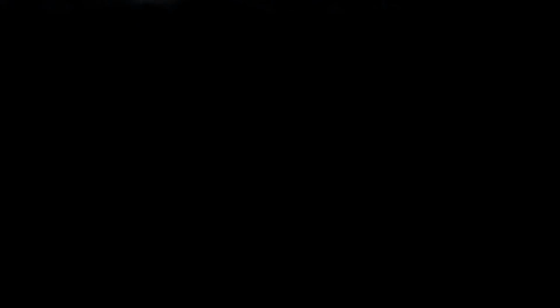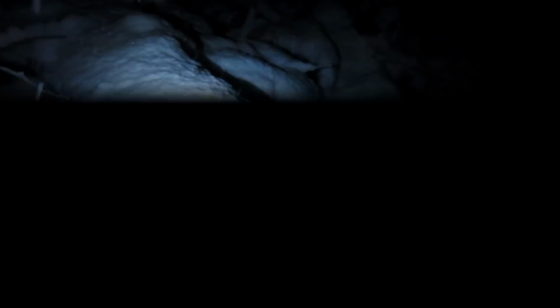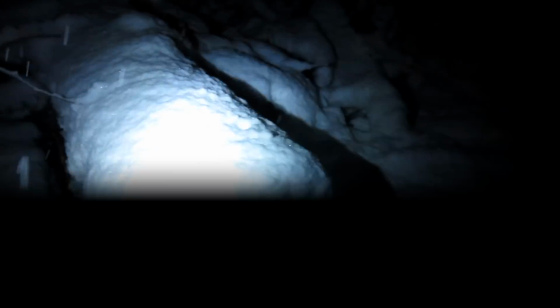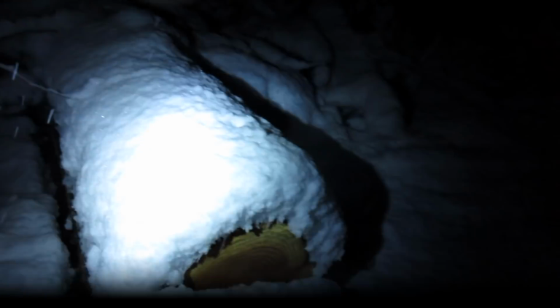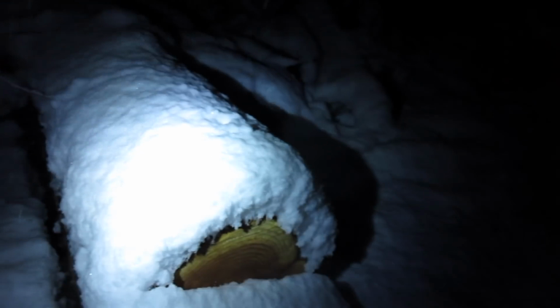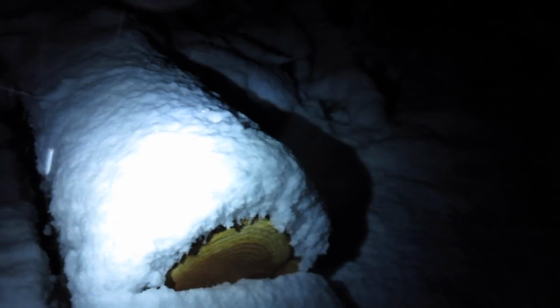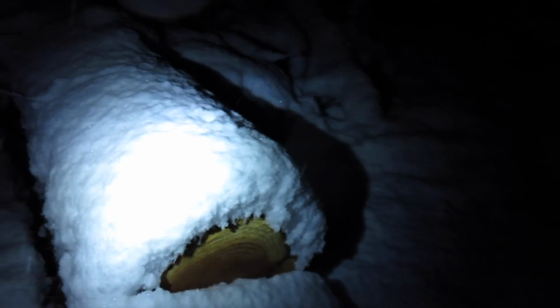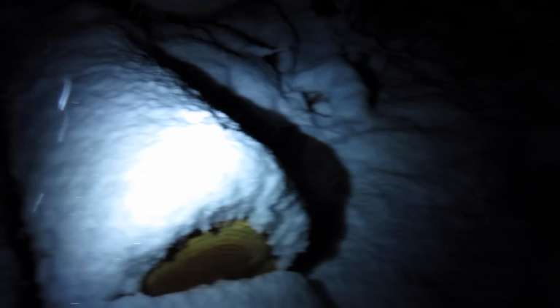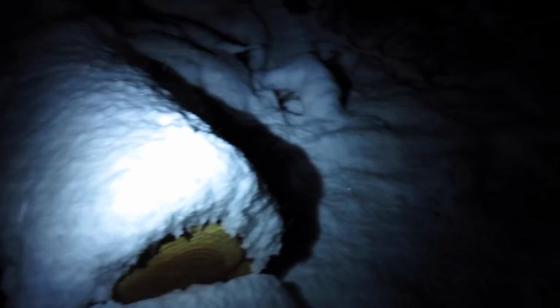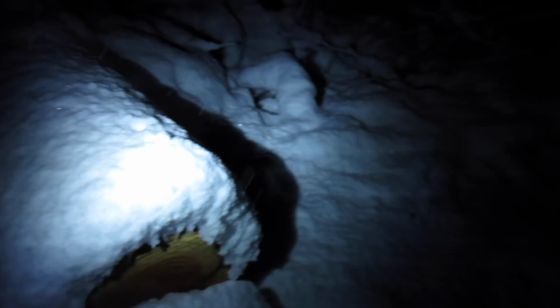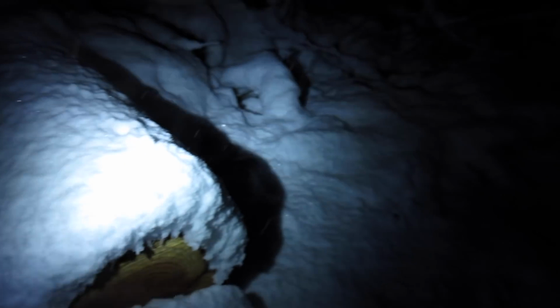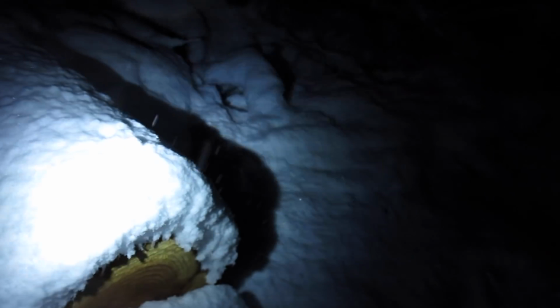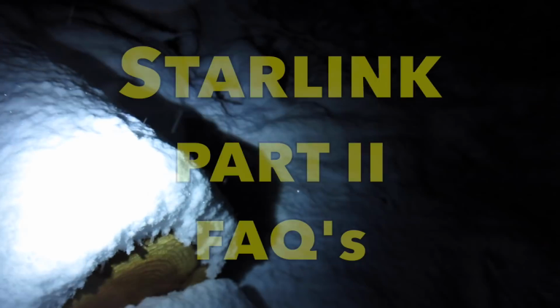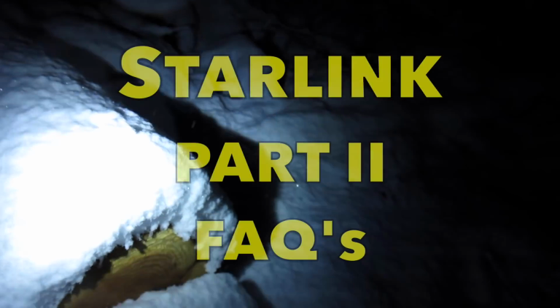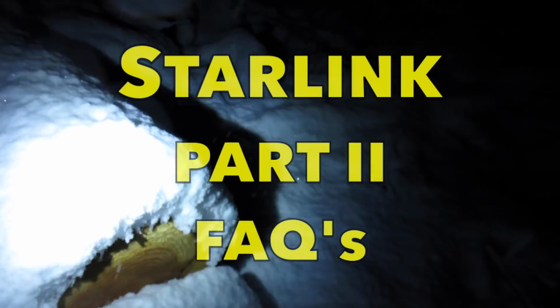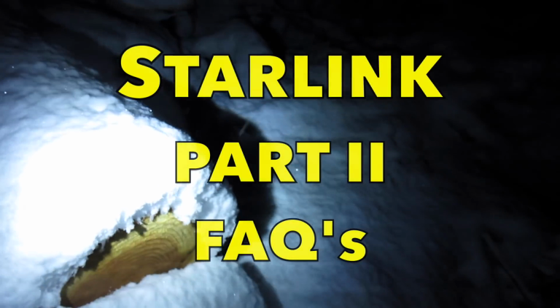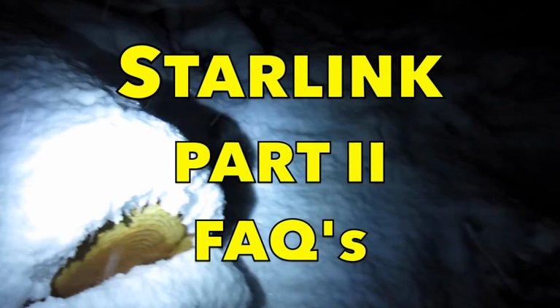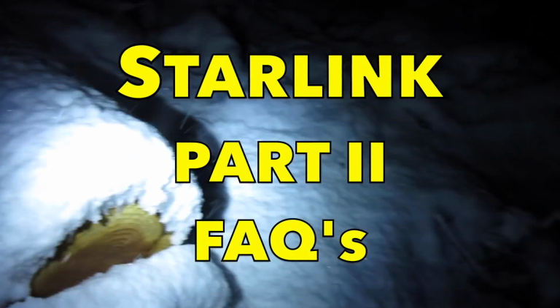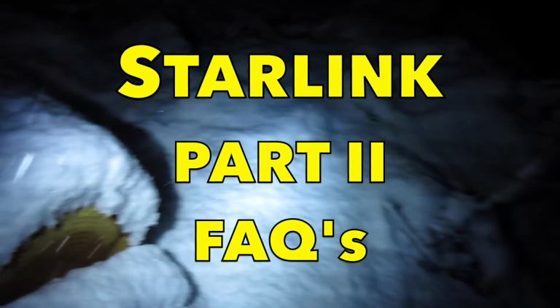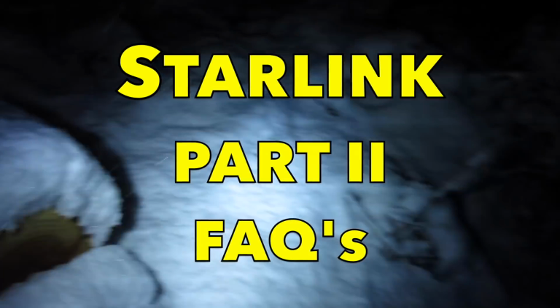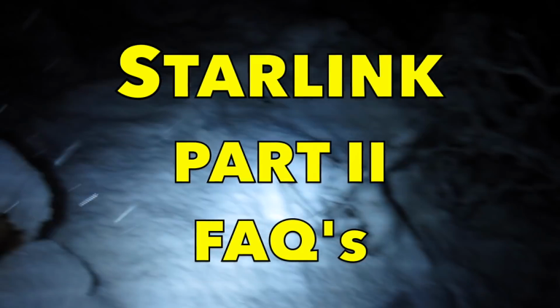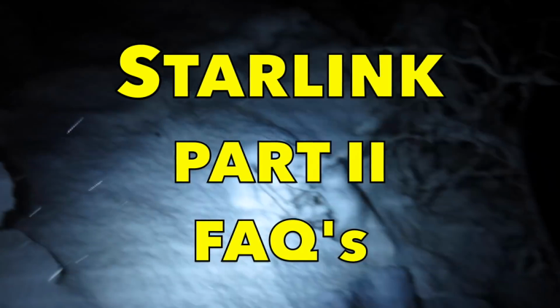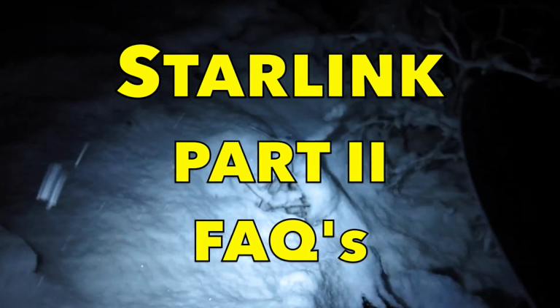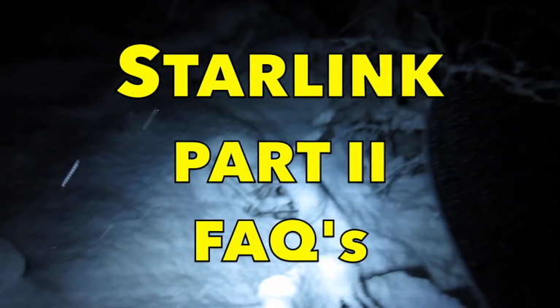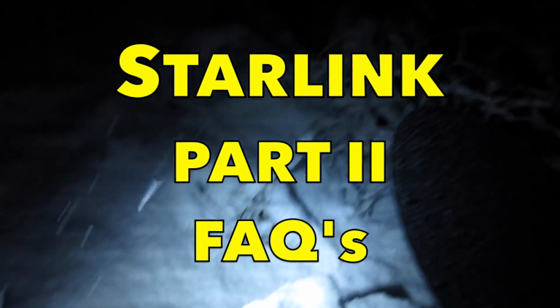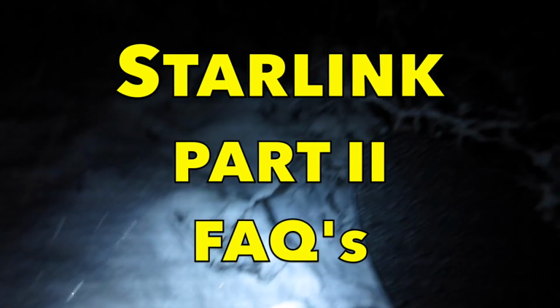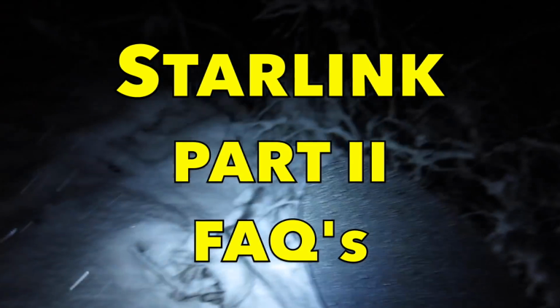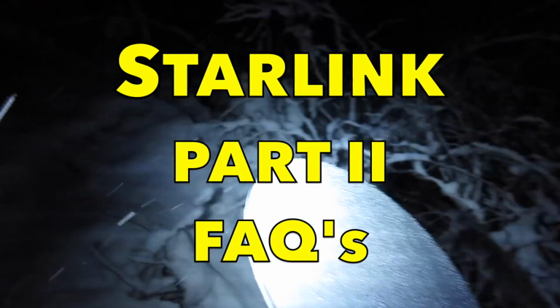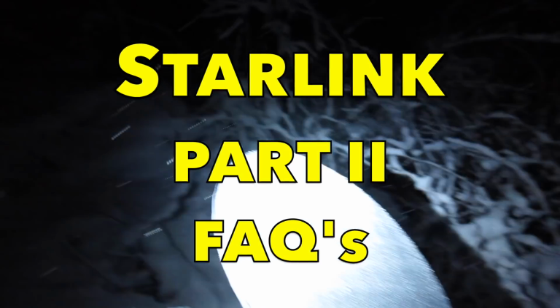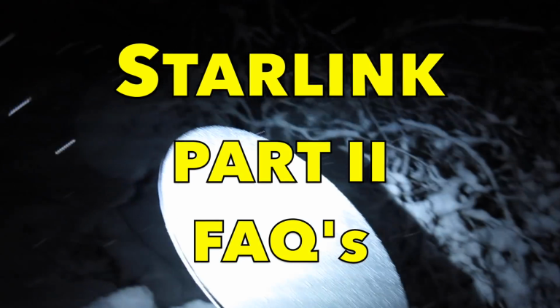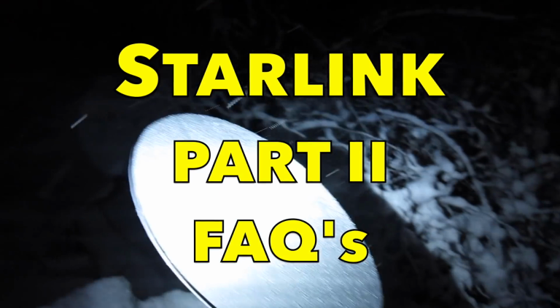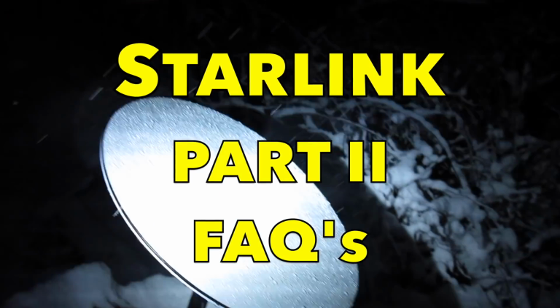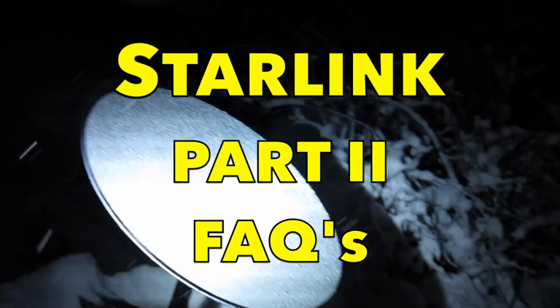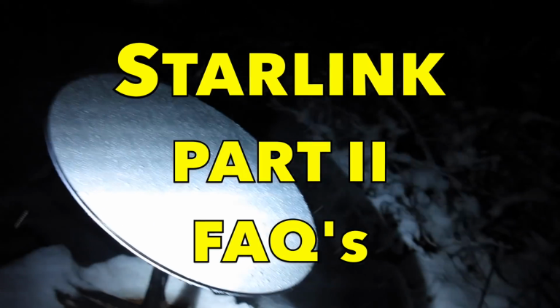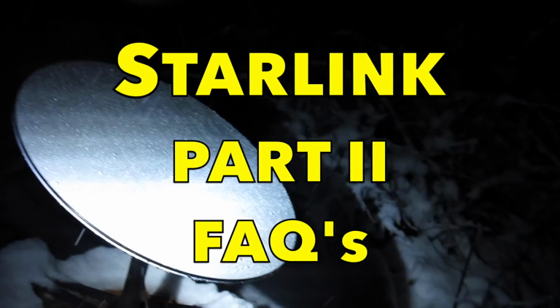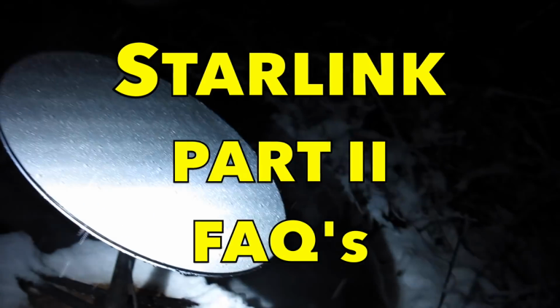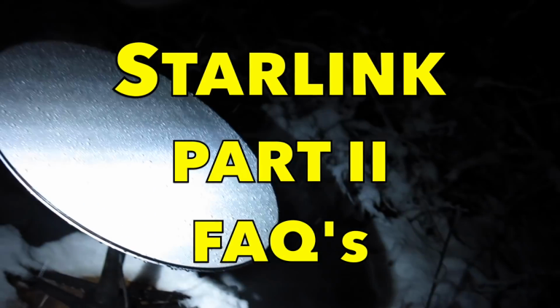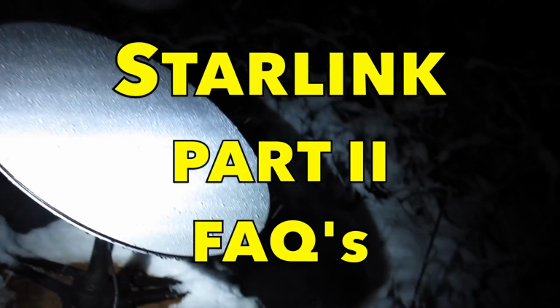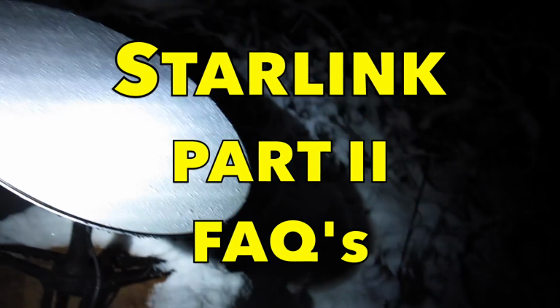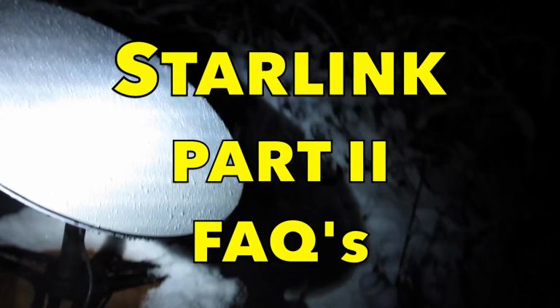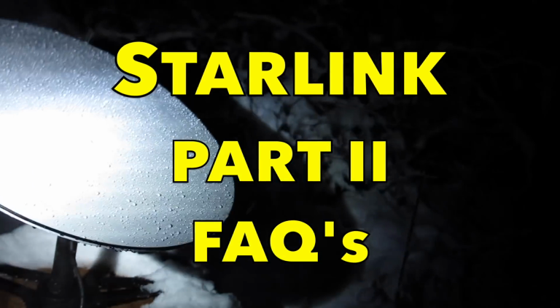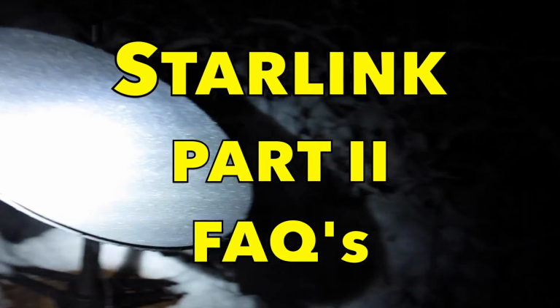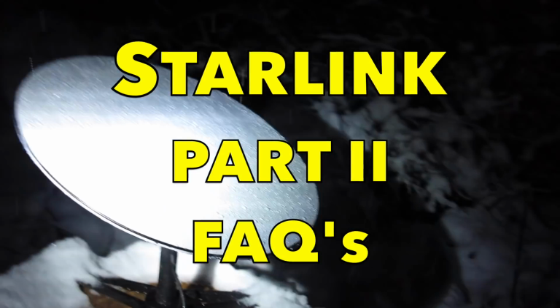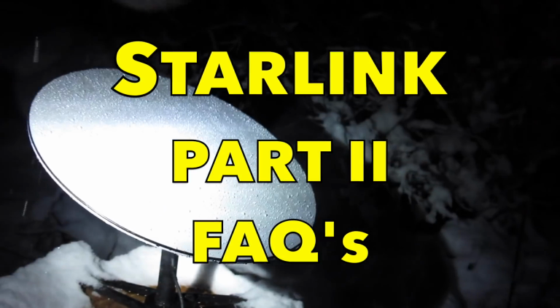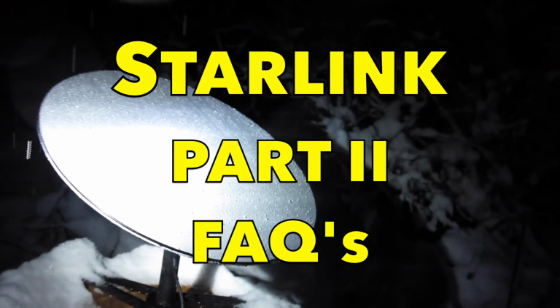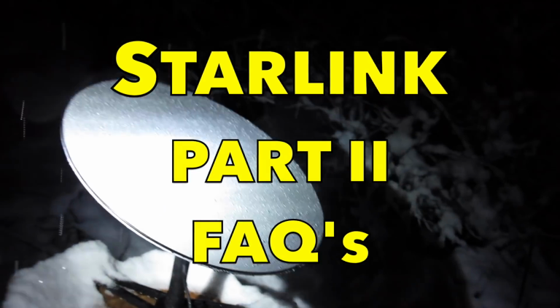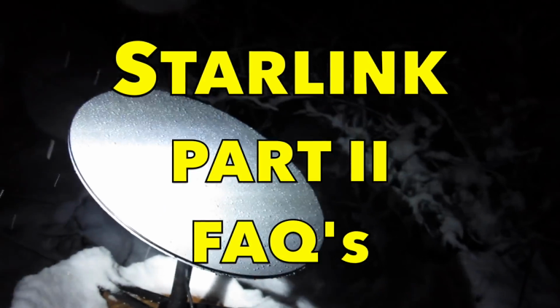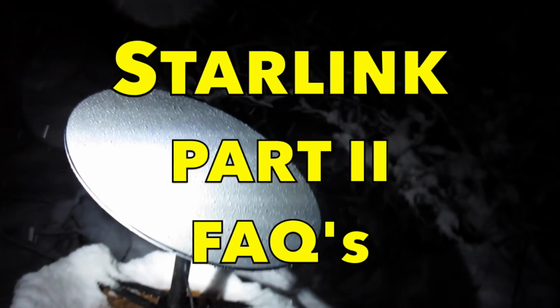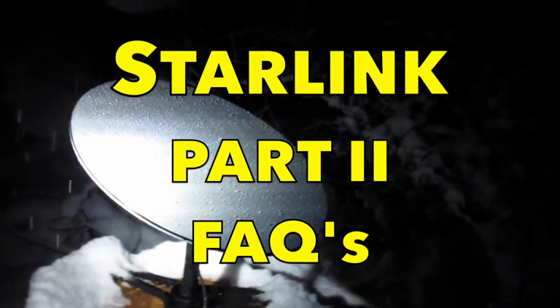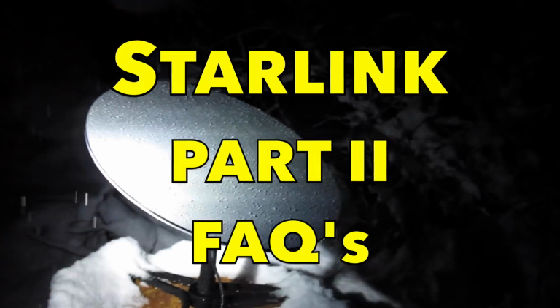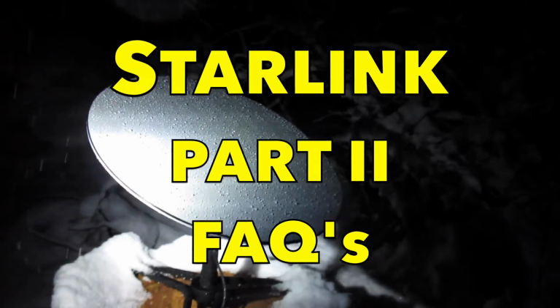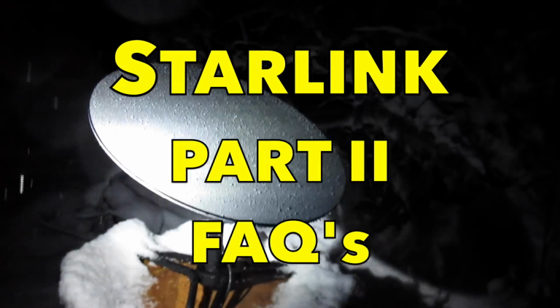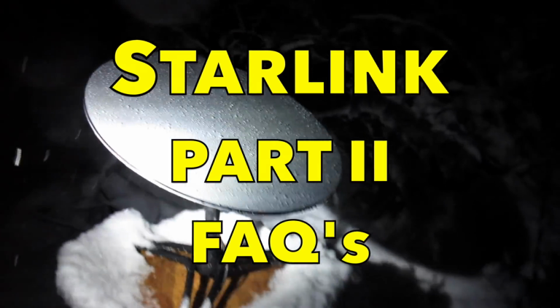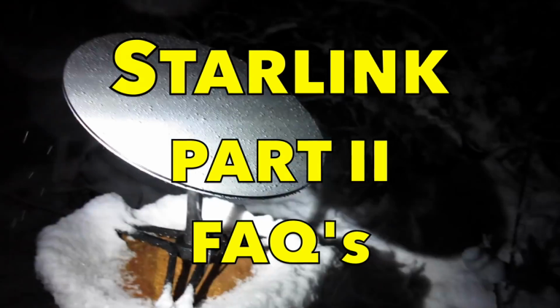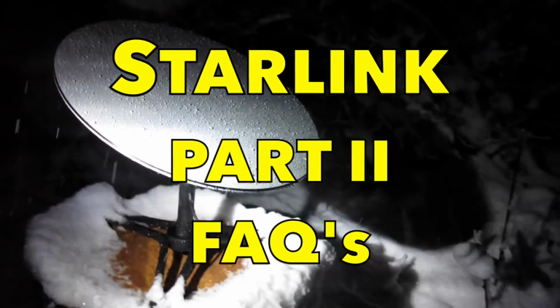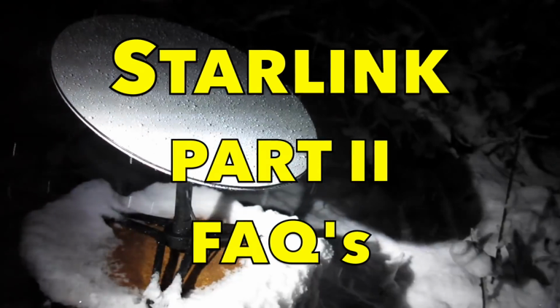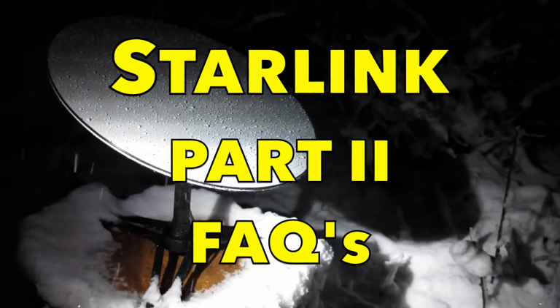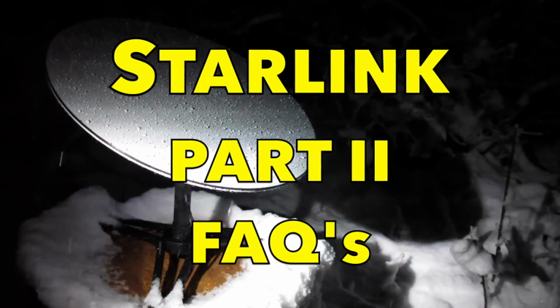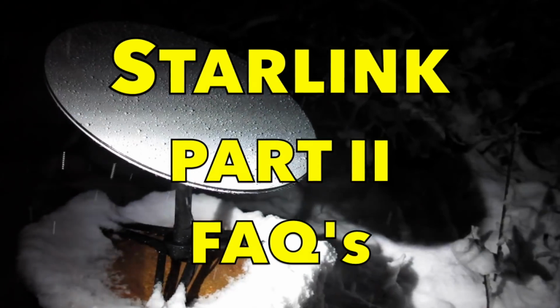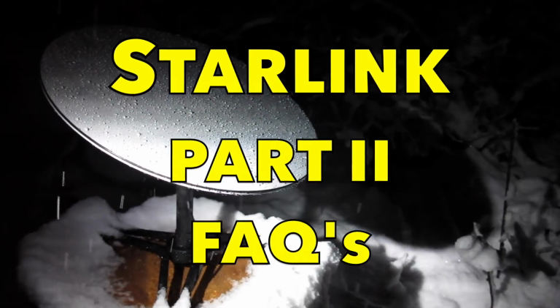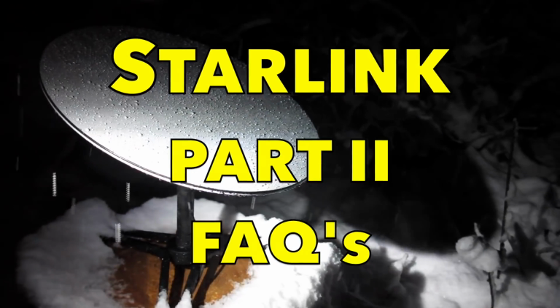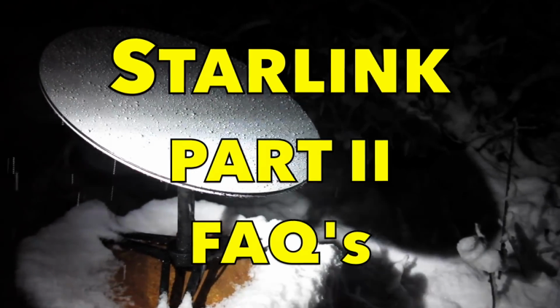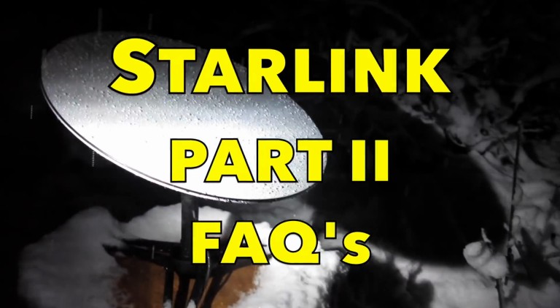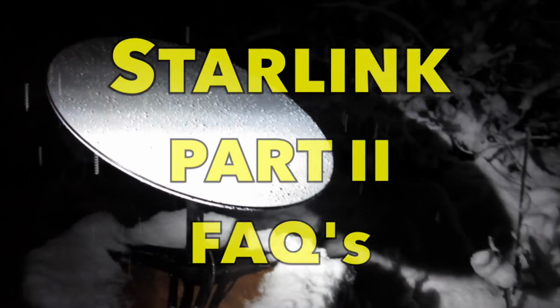We have a good six, seven inches of snow, but the dishy is looking okay.